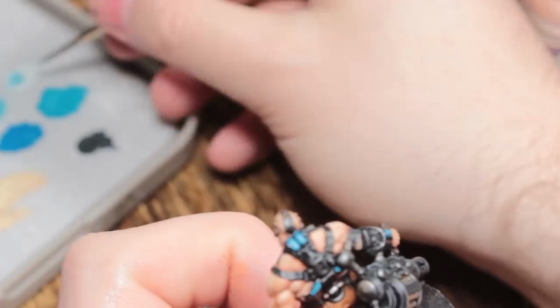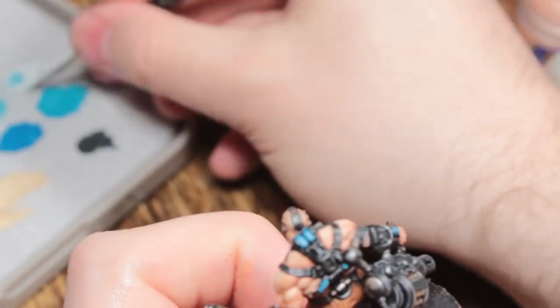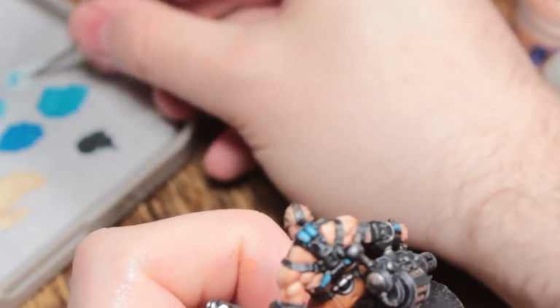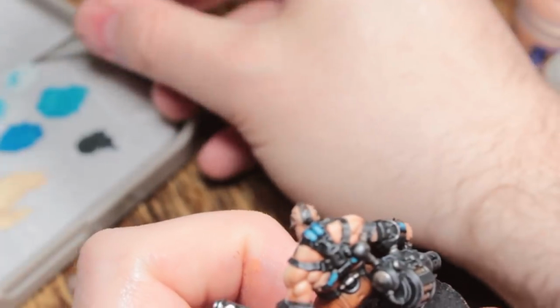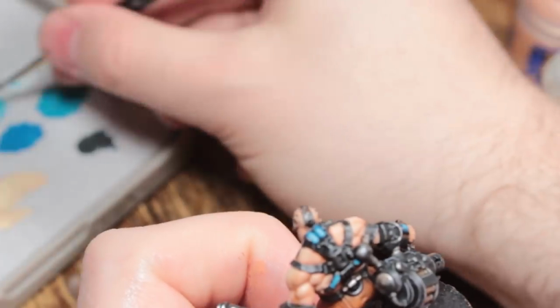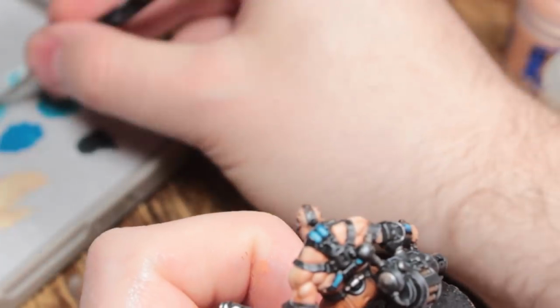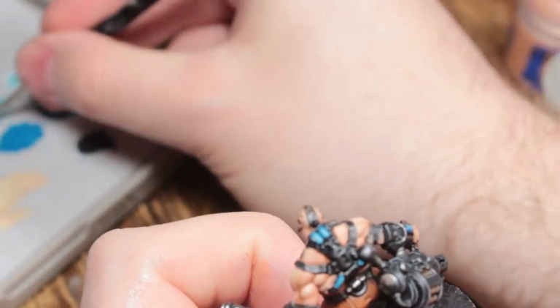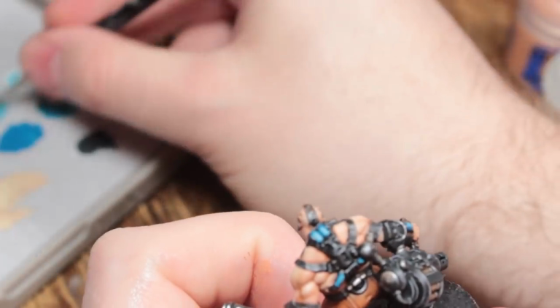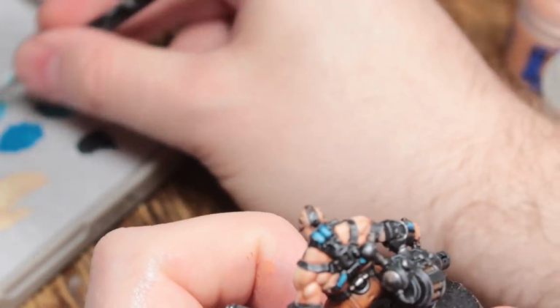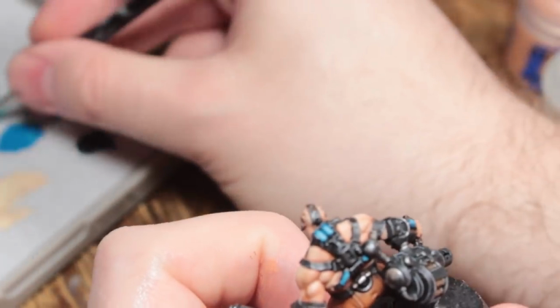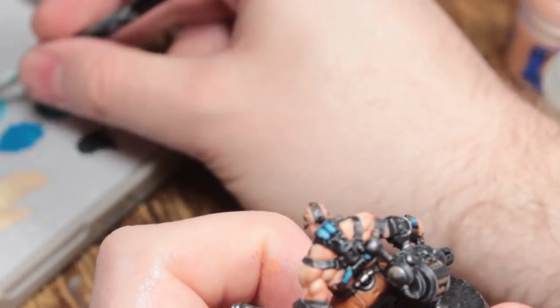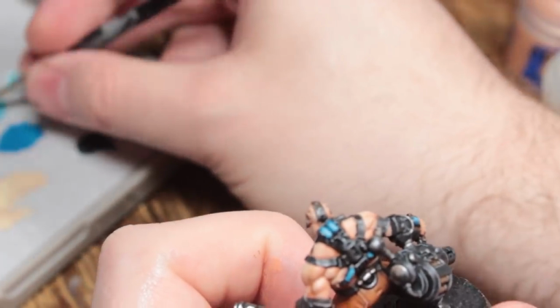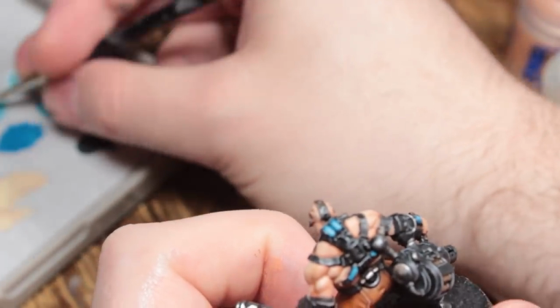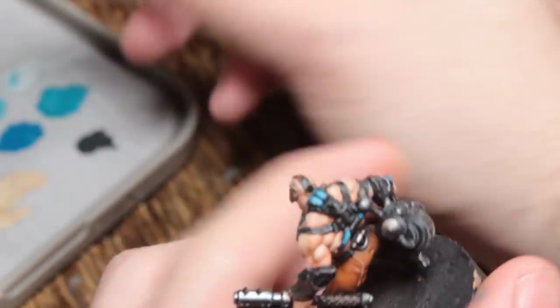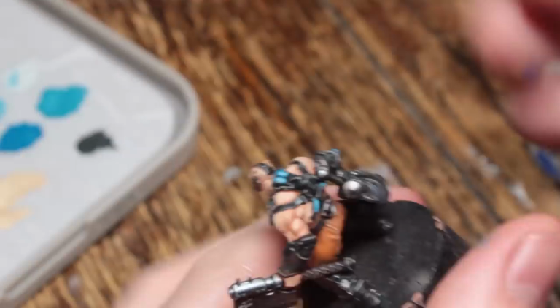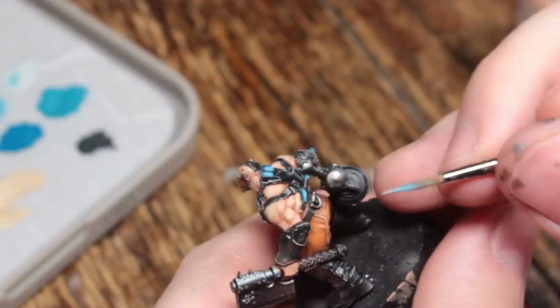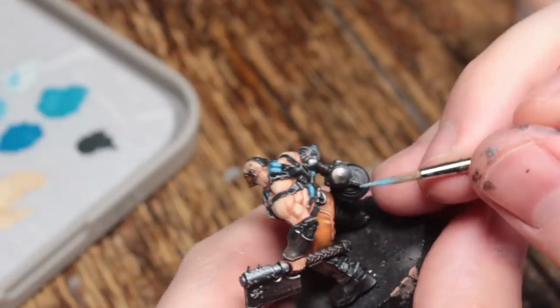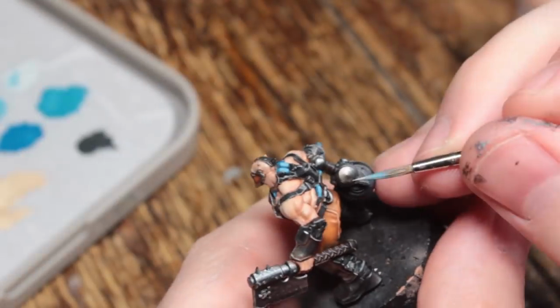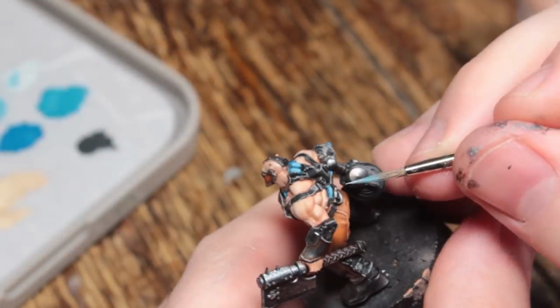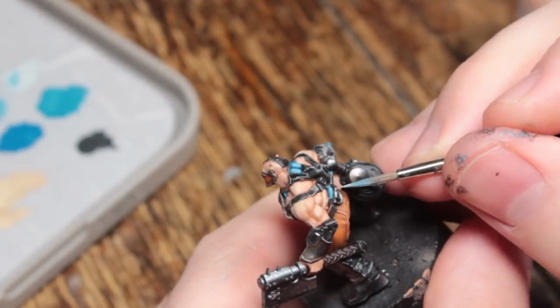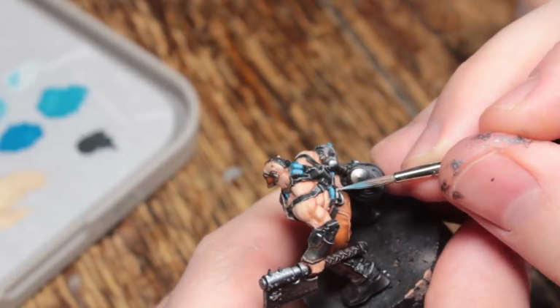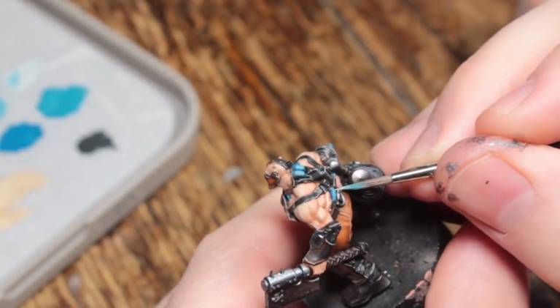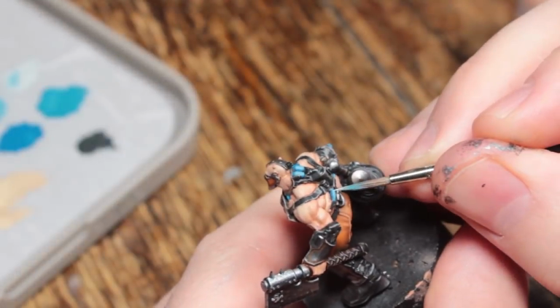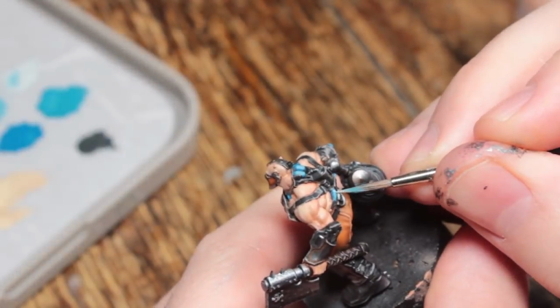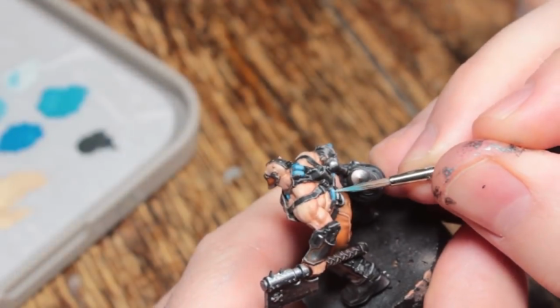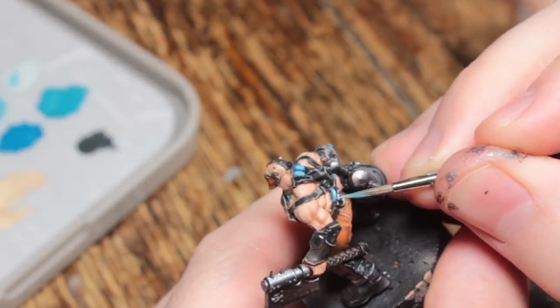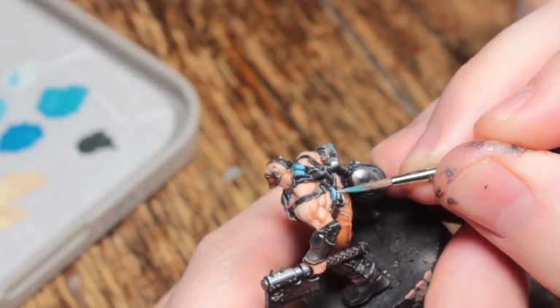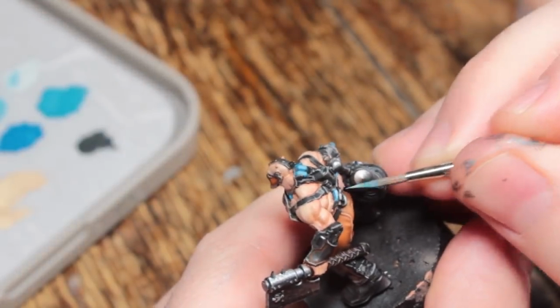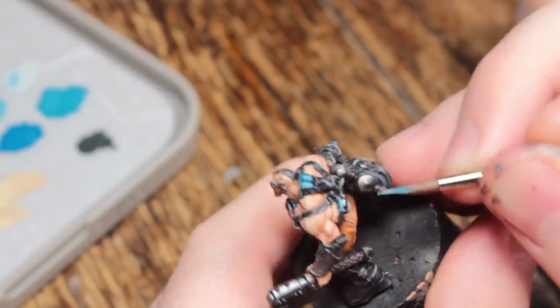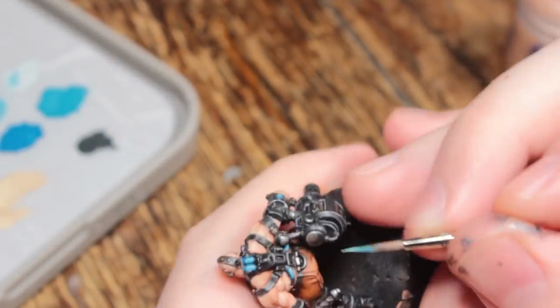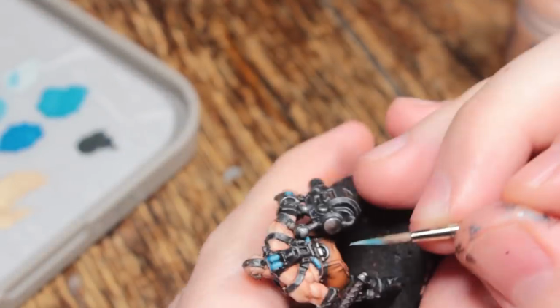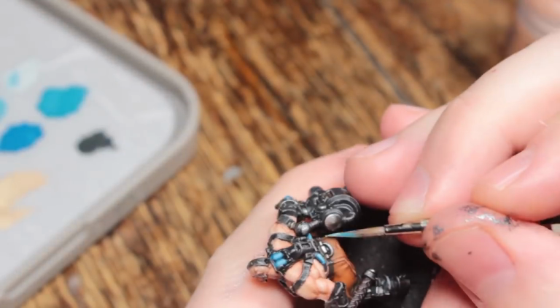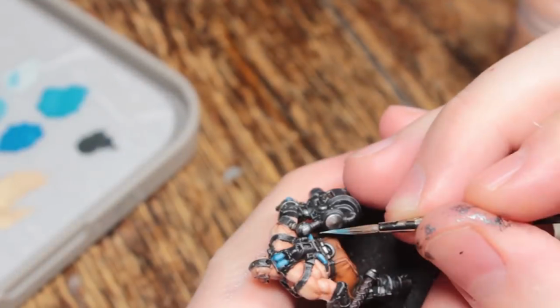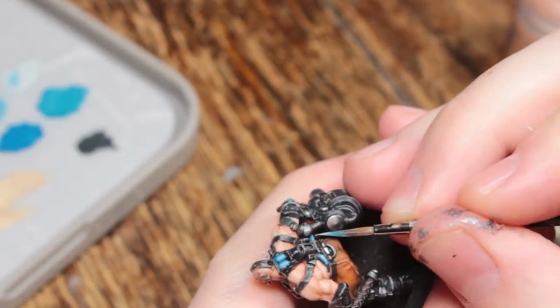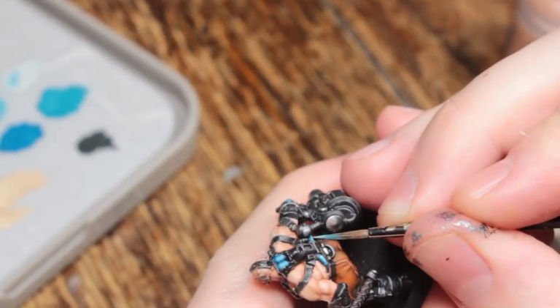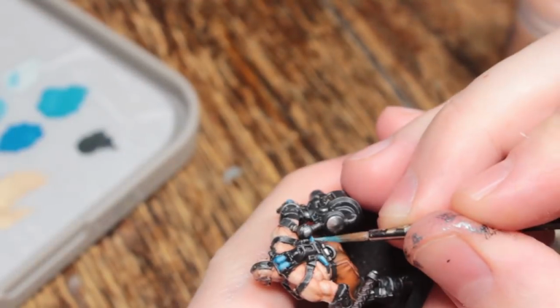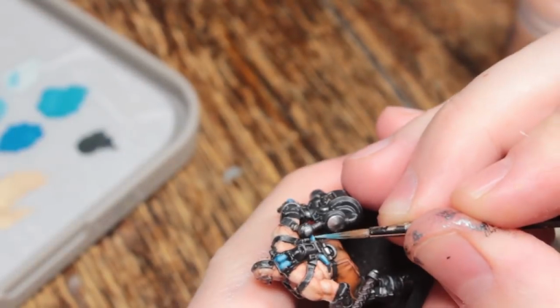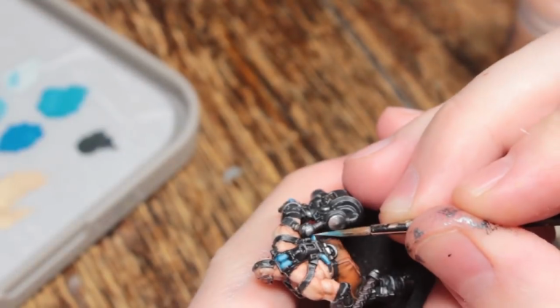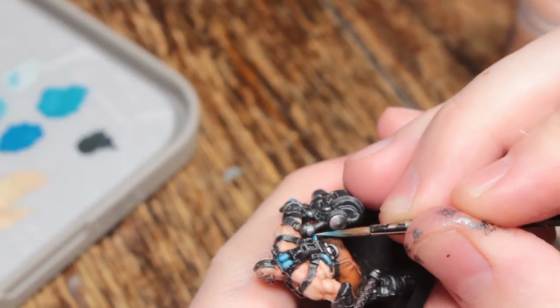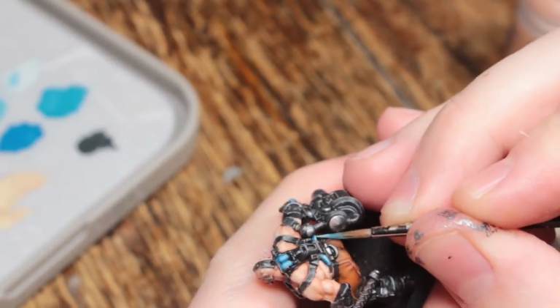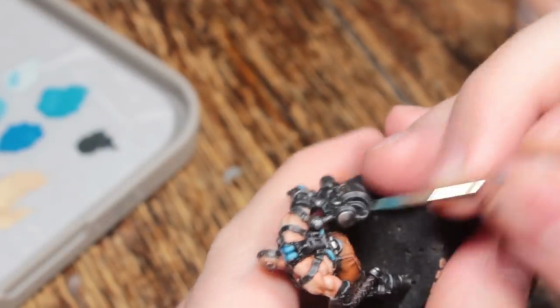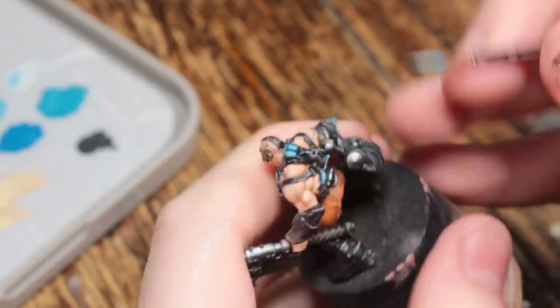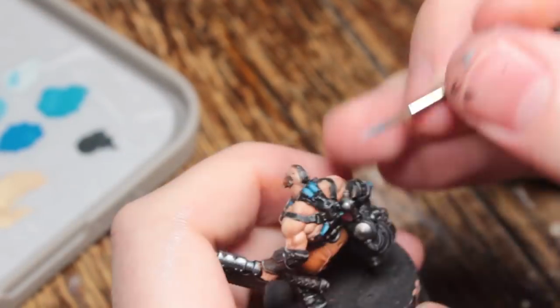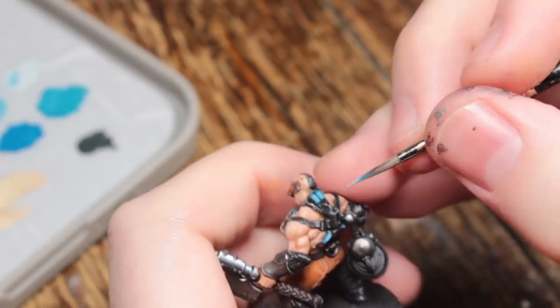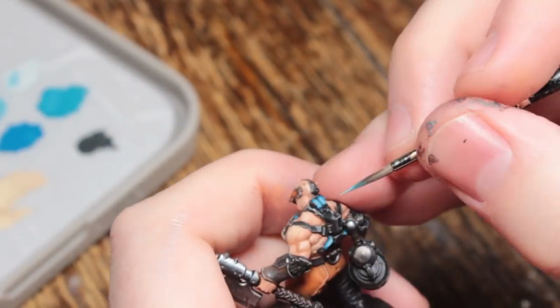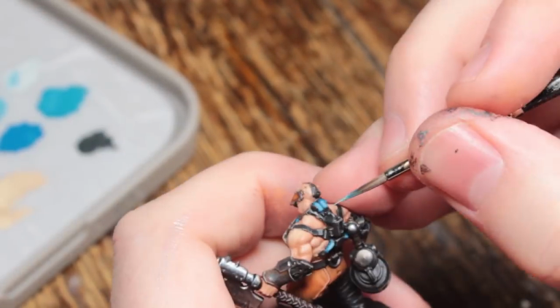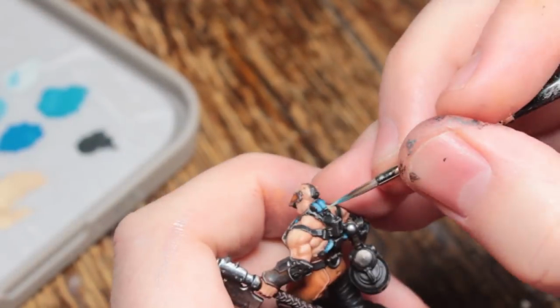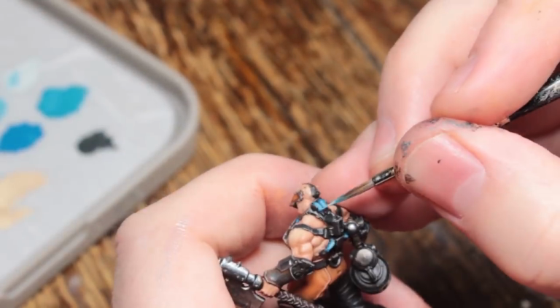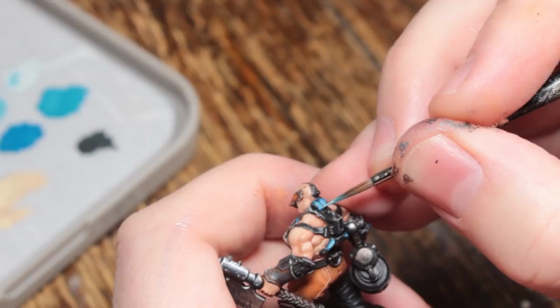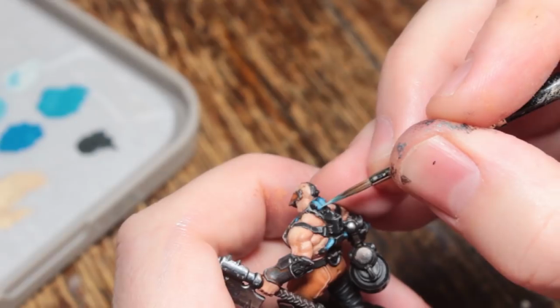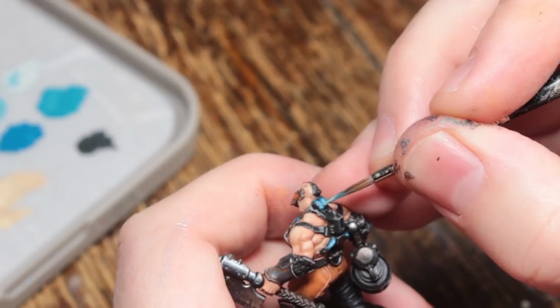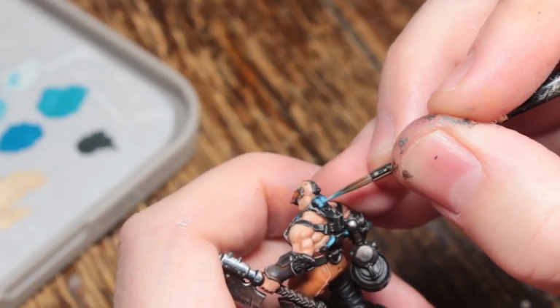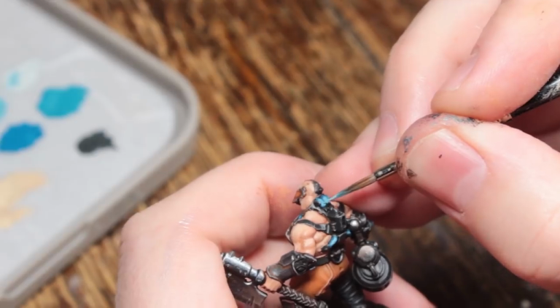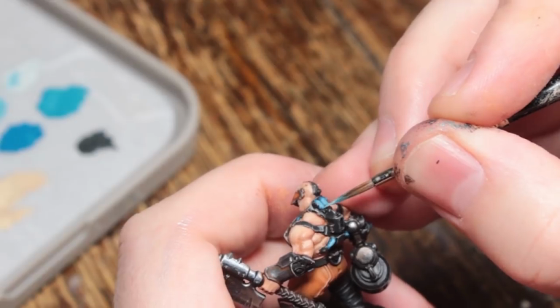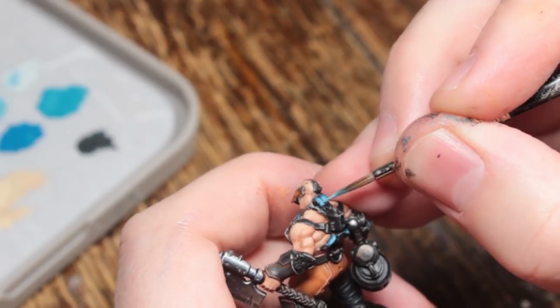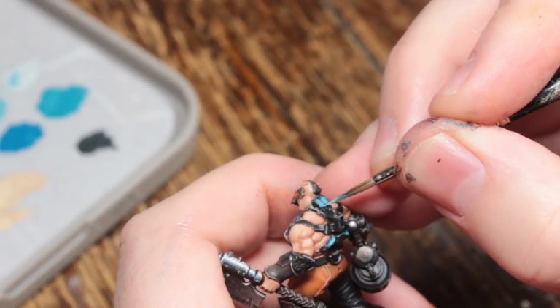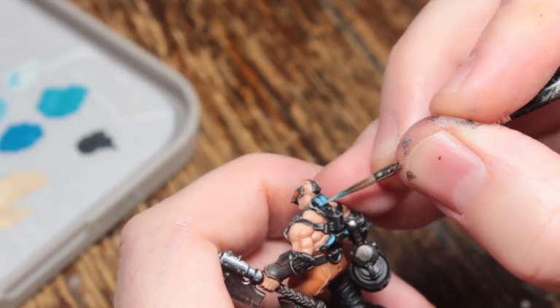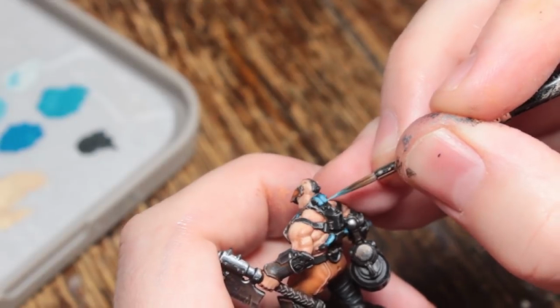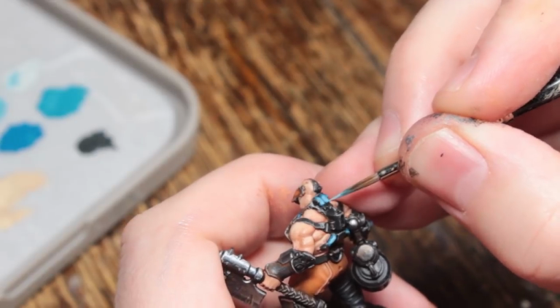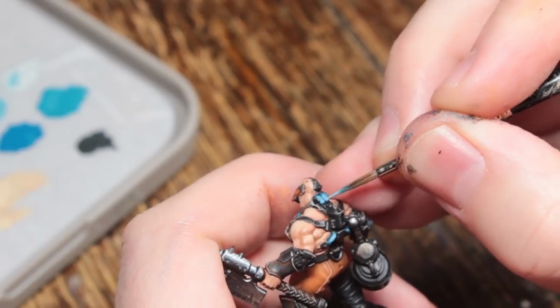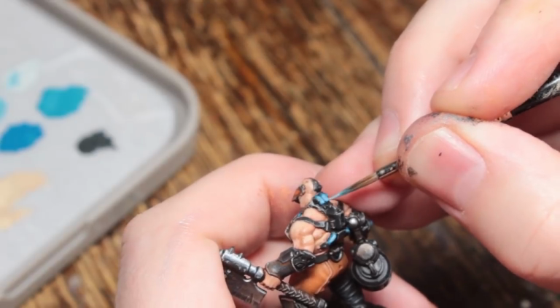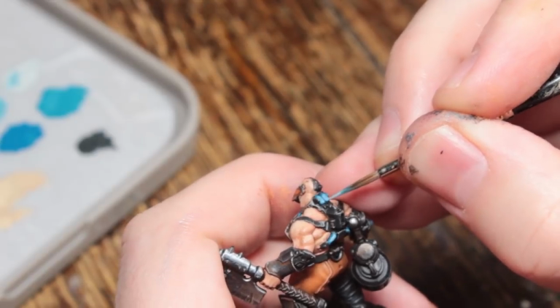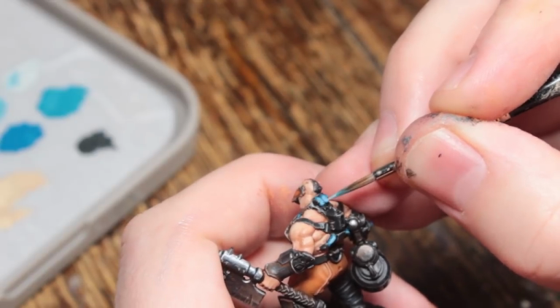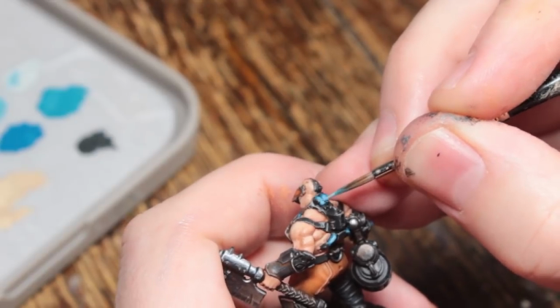Now I'm adding a little bit more Ulthuan Grey and creating another highlight in an even smaller area.